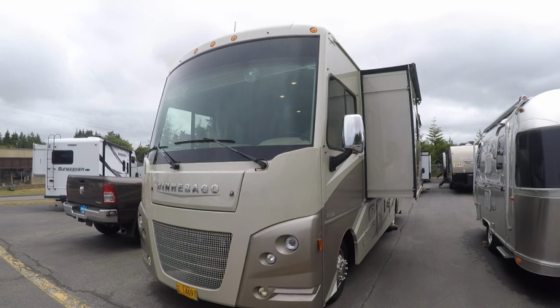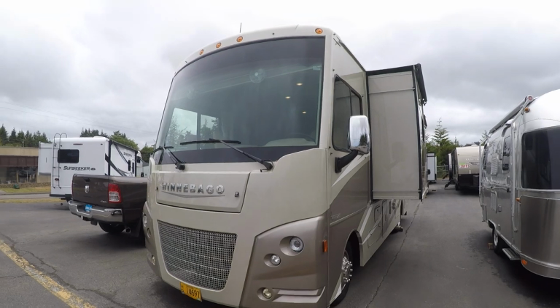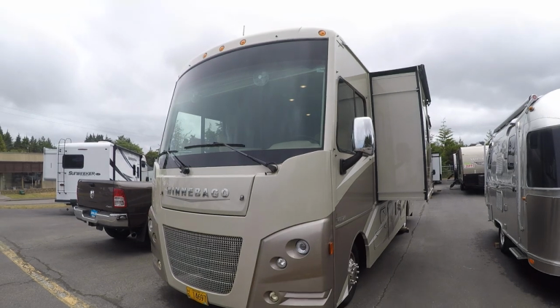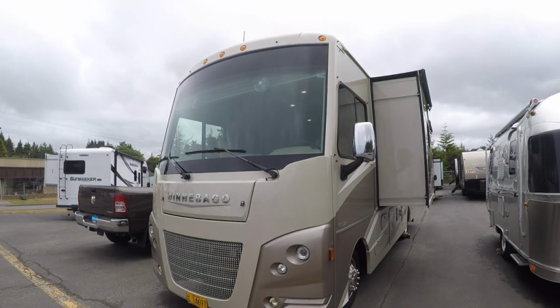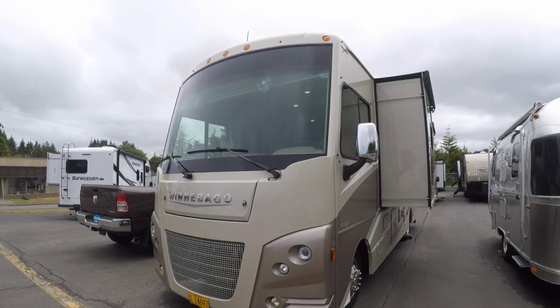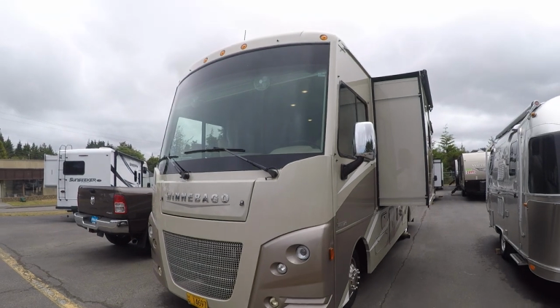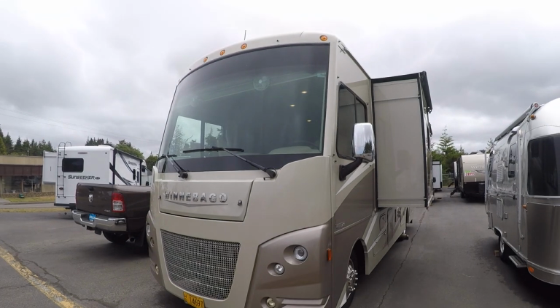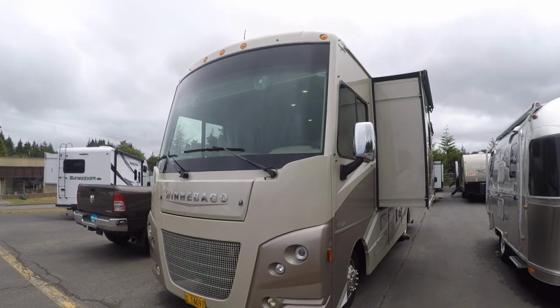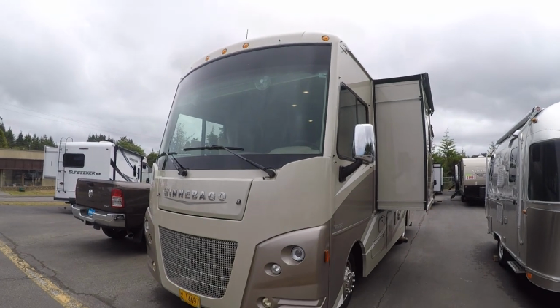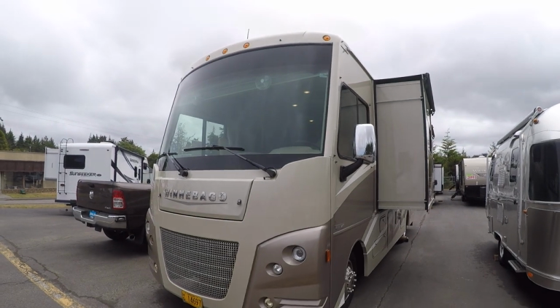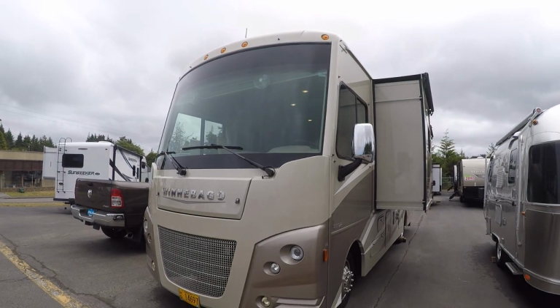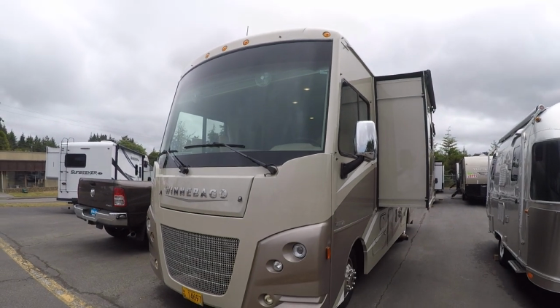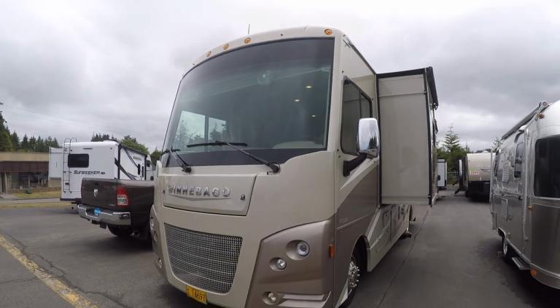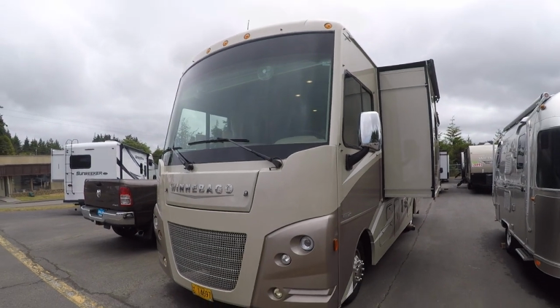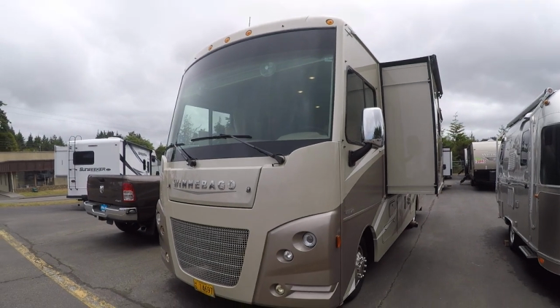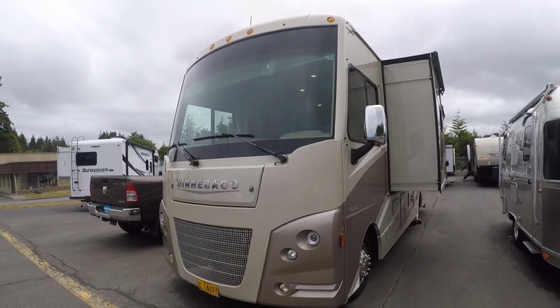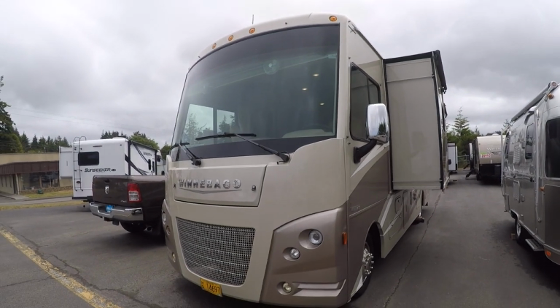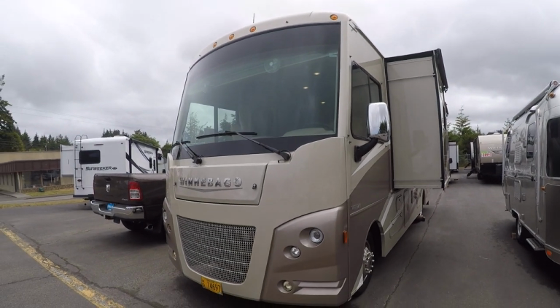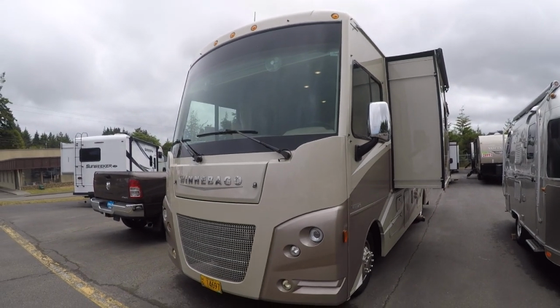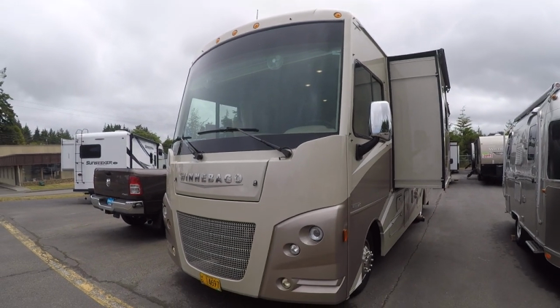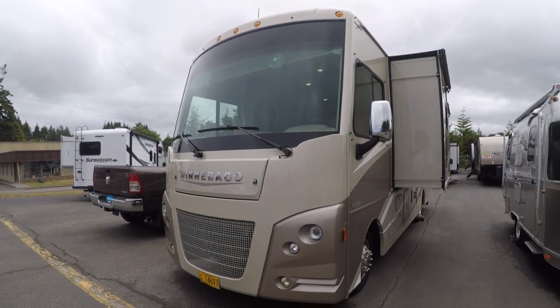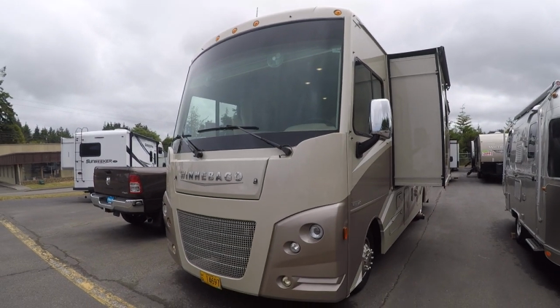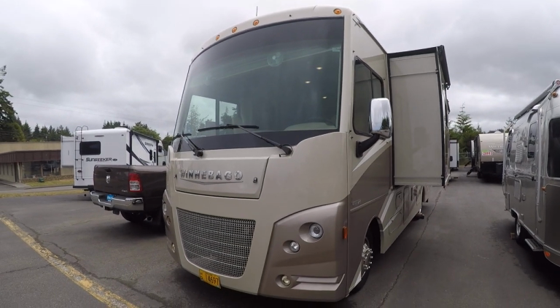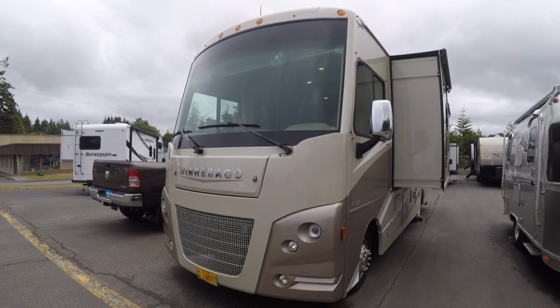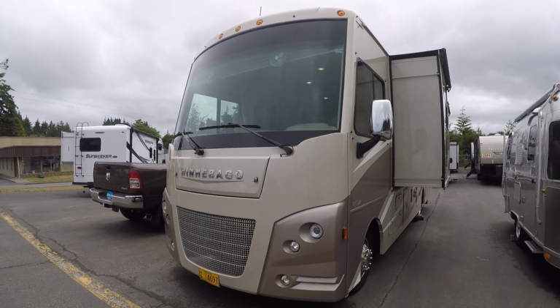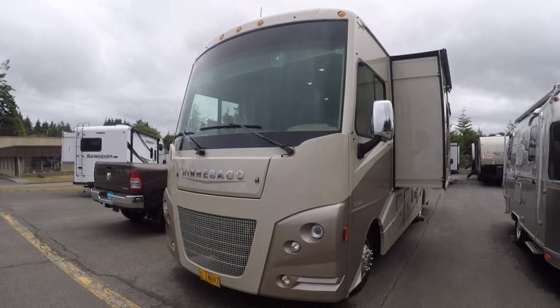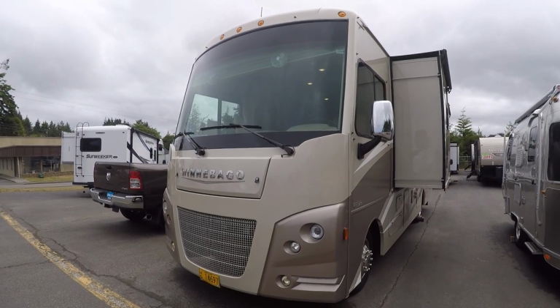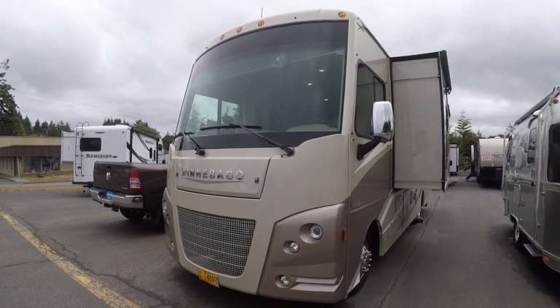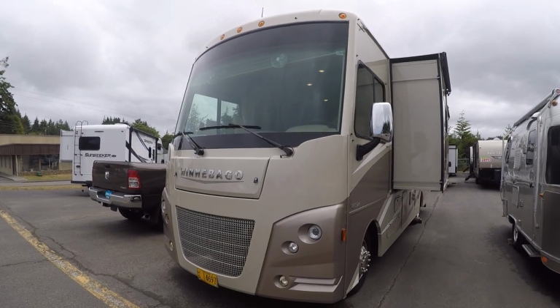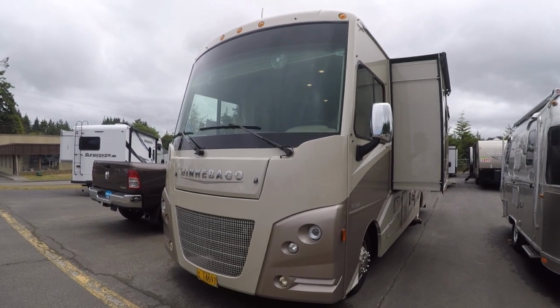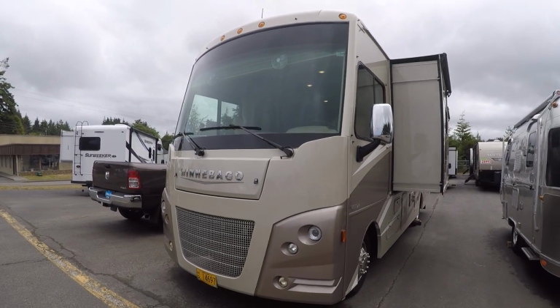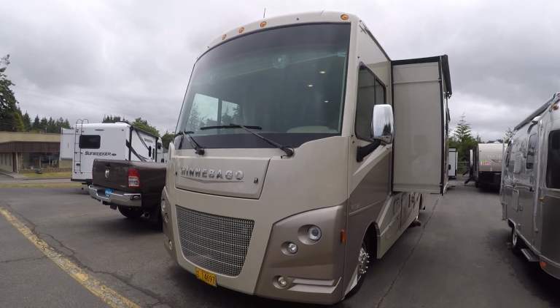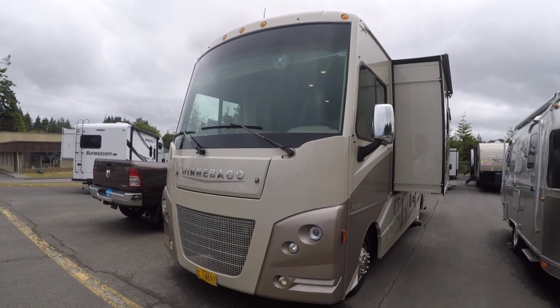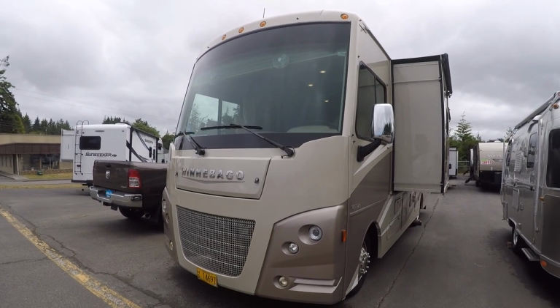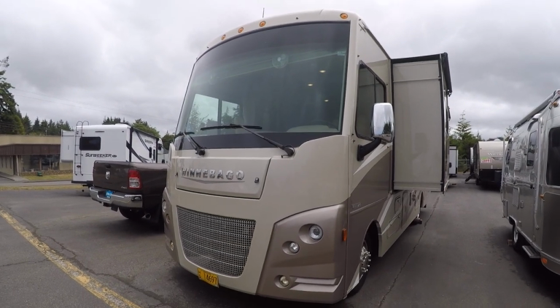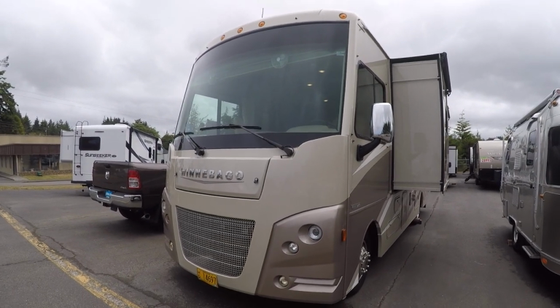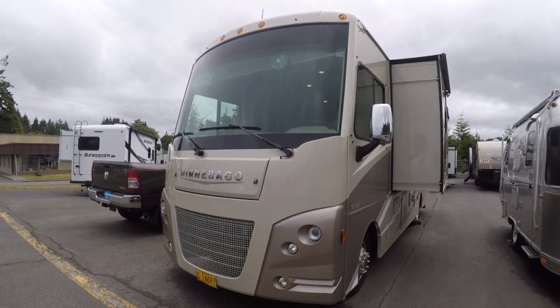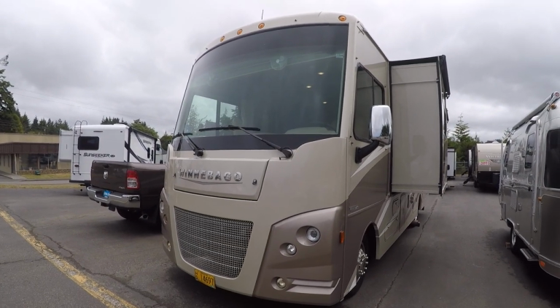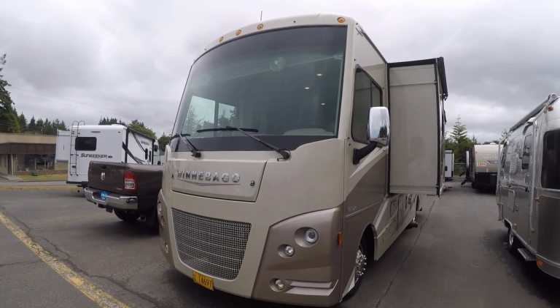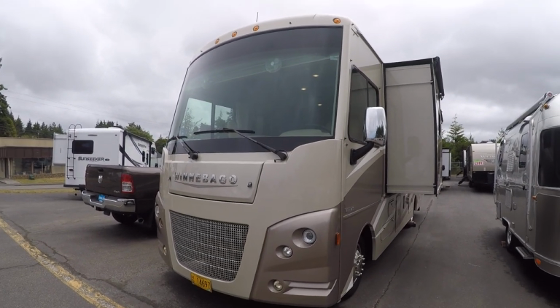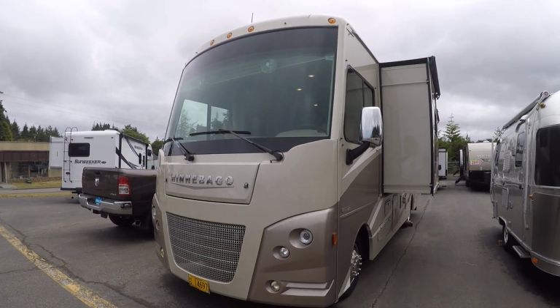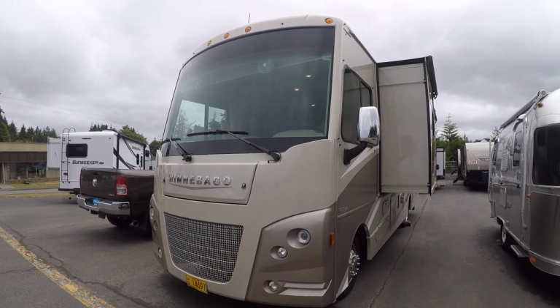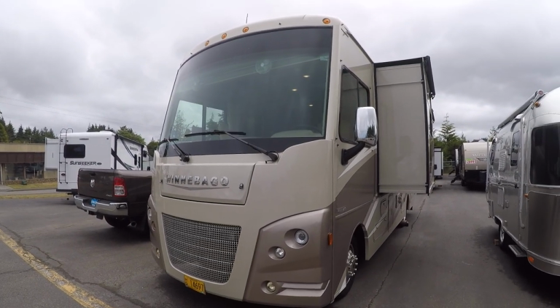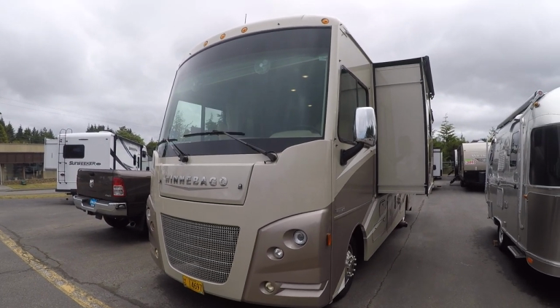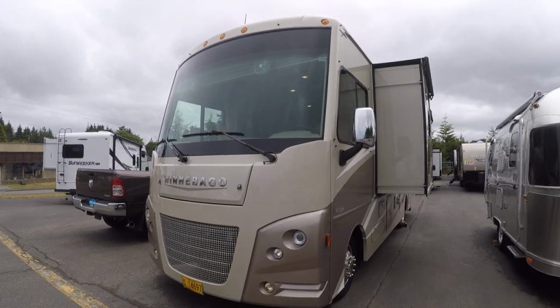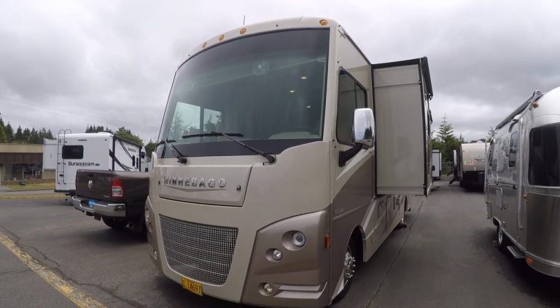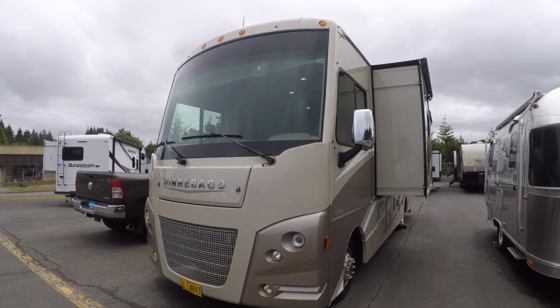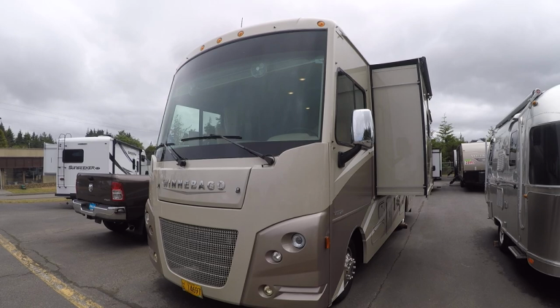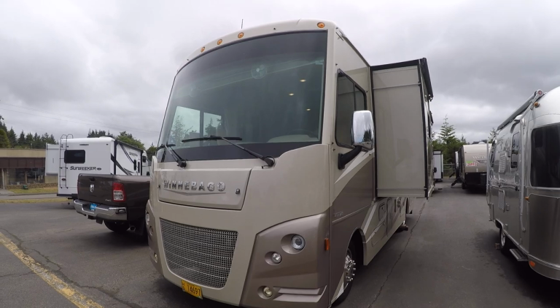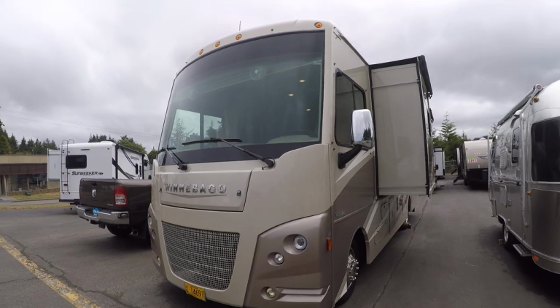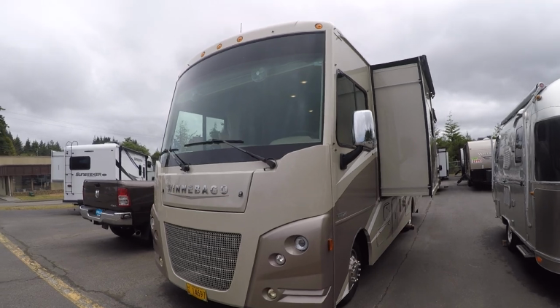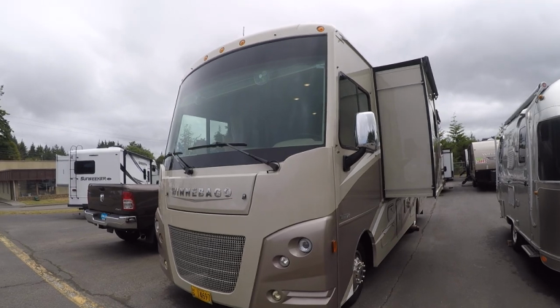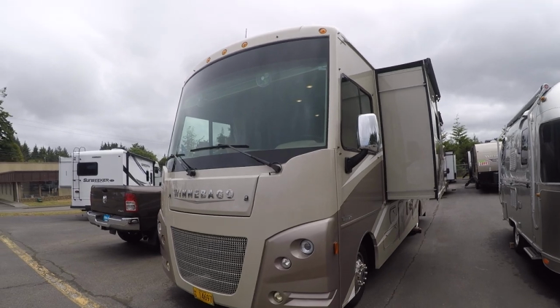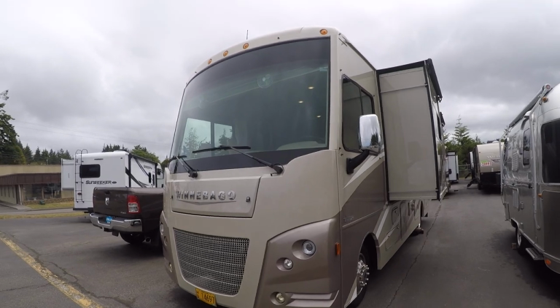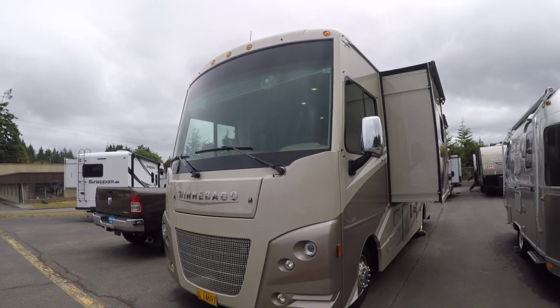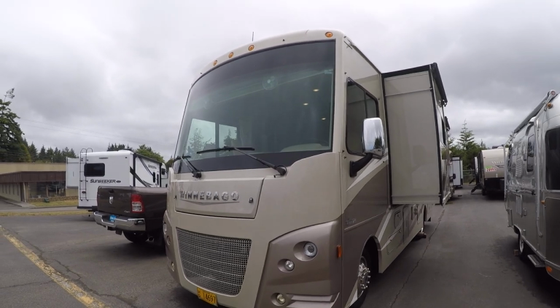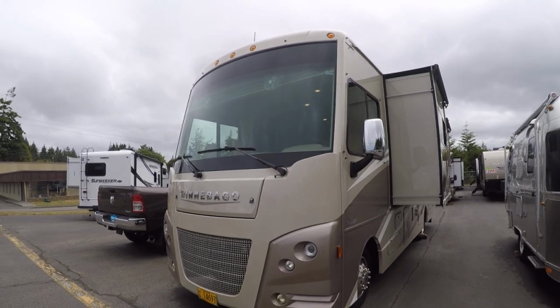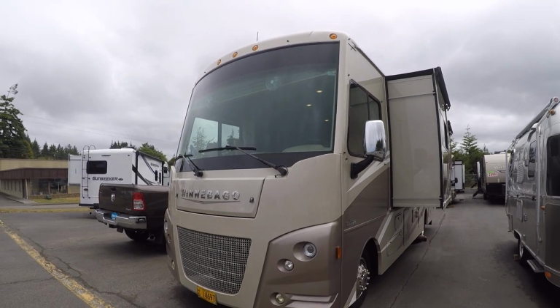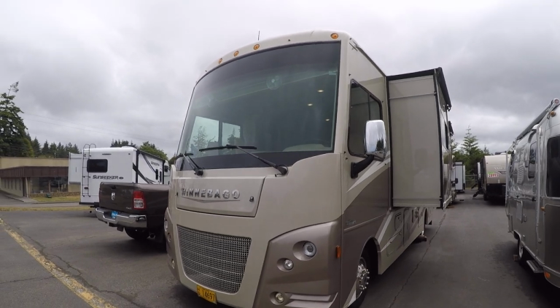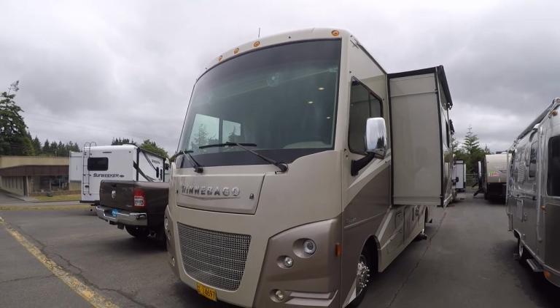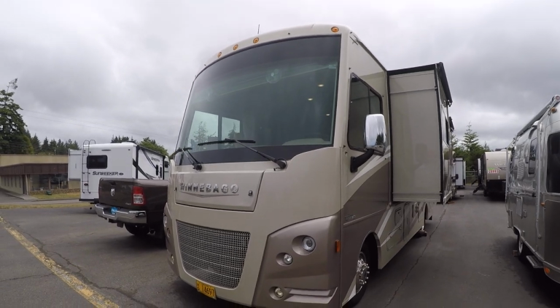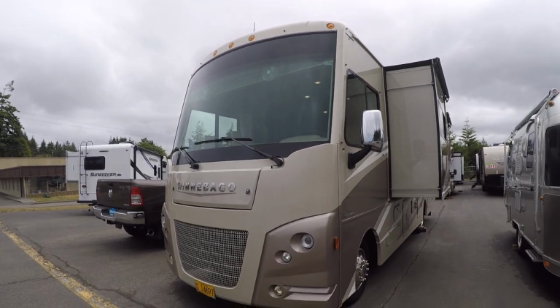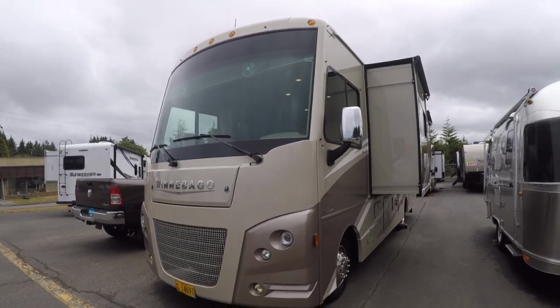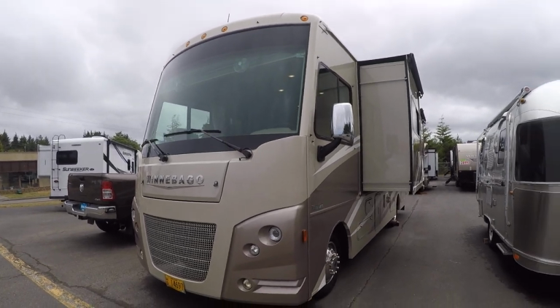Hi, this is Bob with Gibbs RV, and today we're looking at a 2017 Winnebago. This is a Vista model, Class A motorhome.